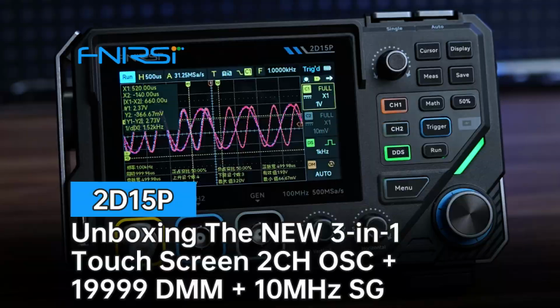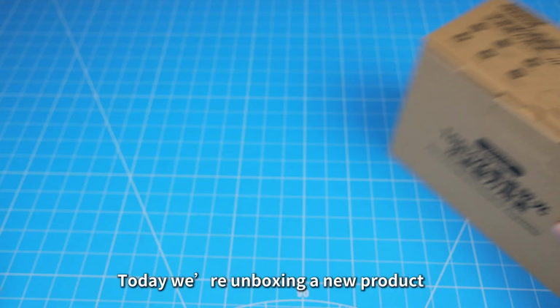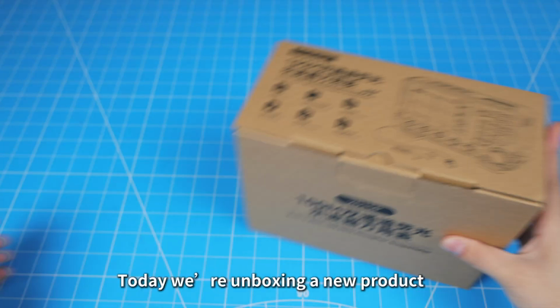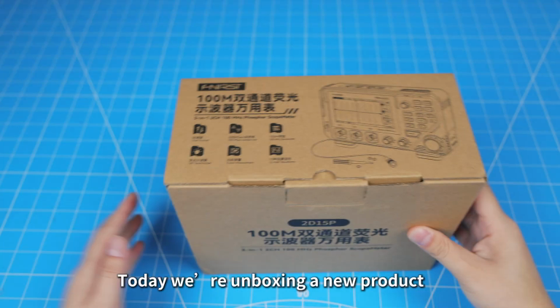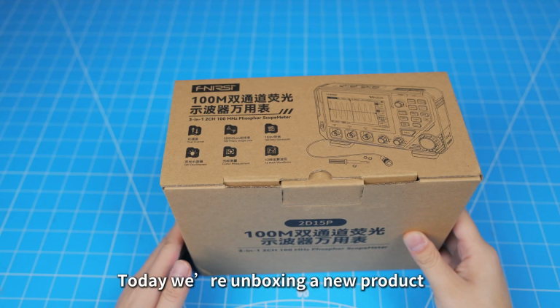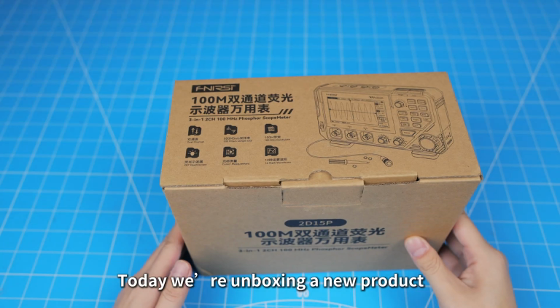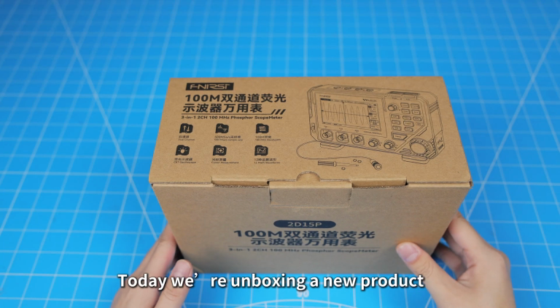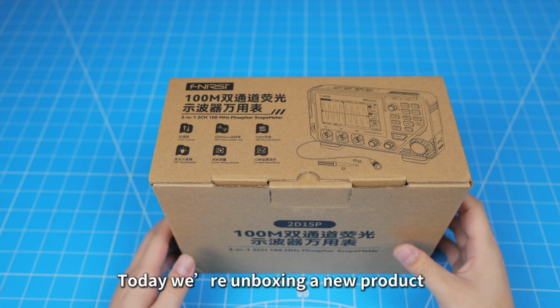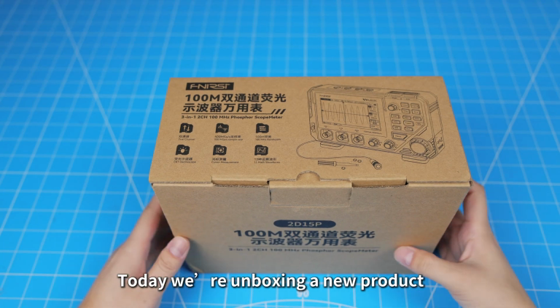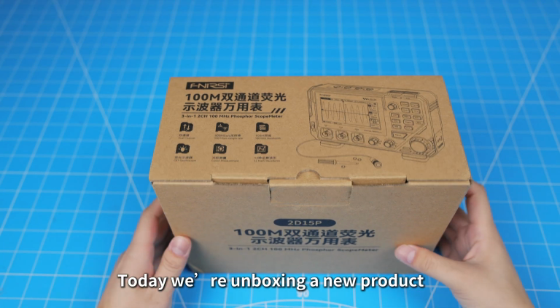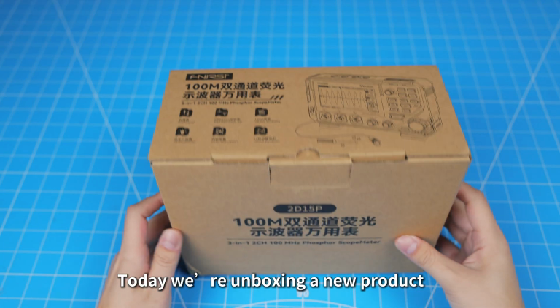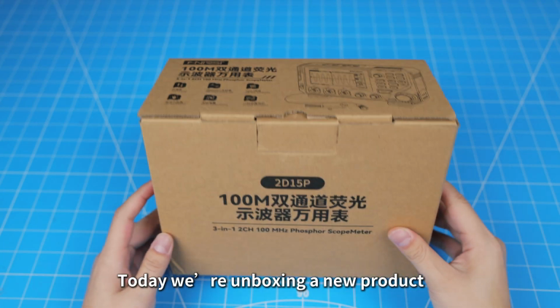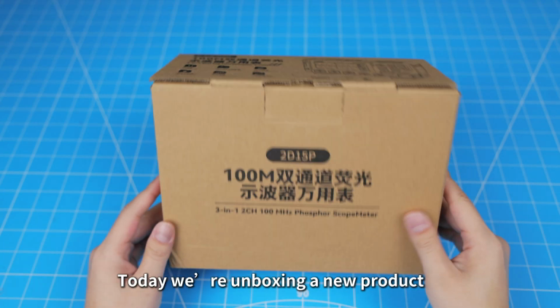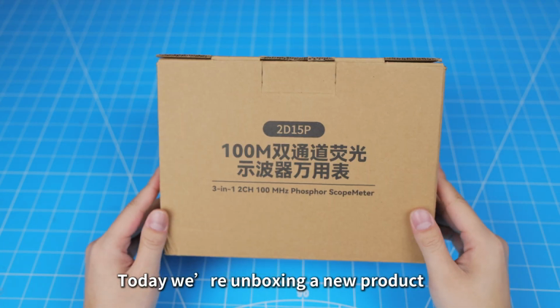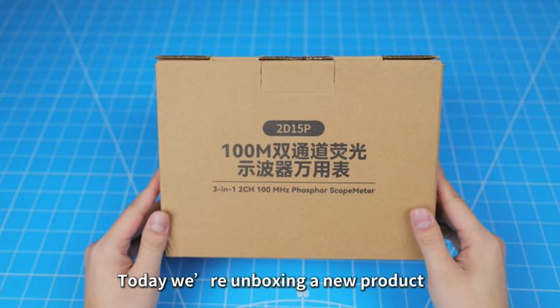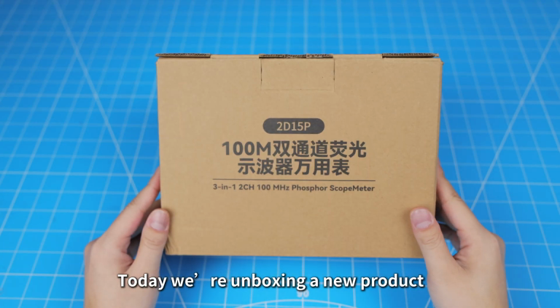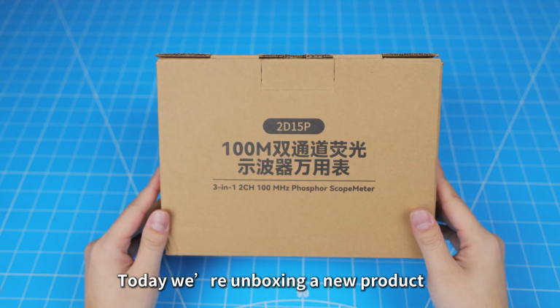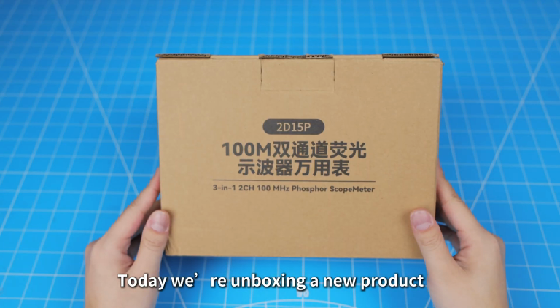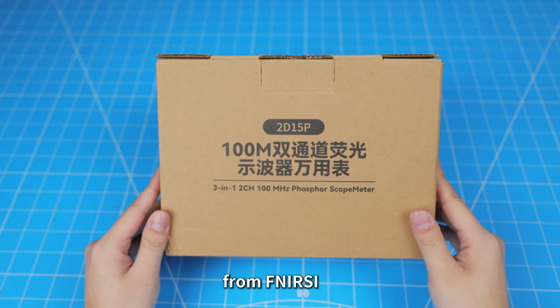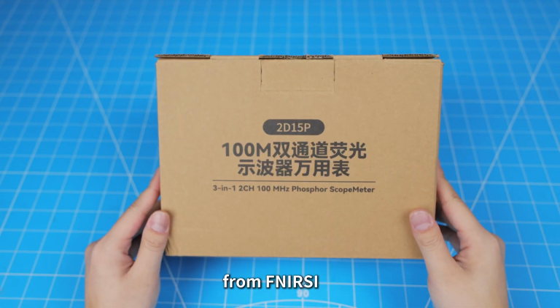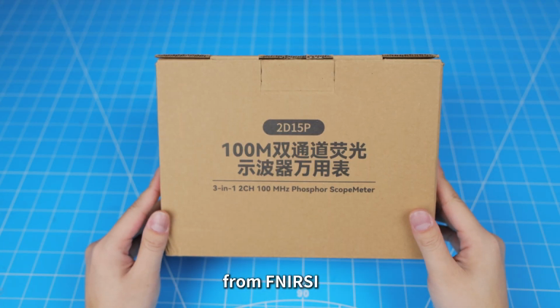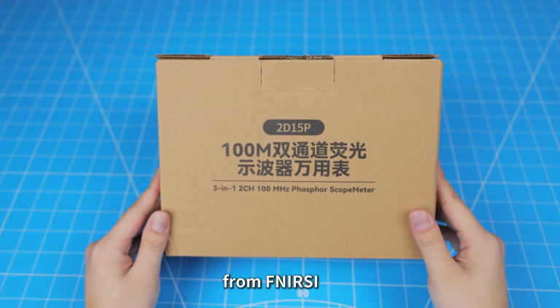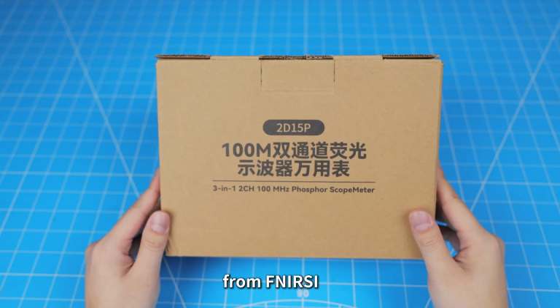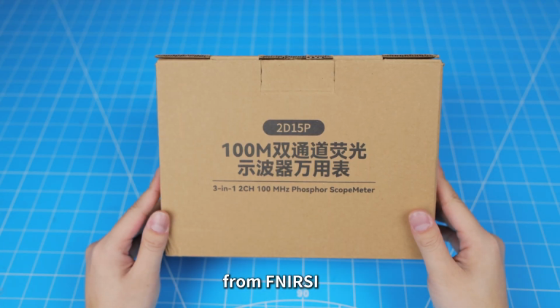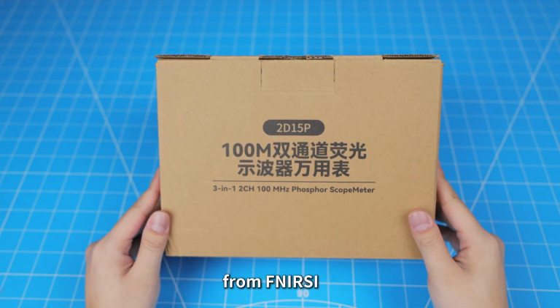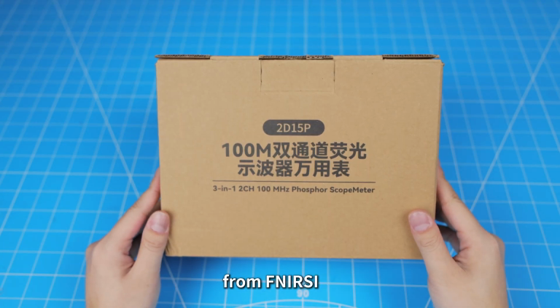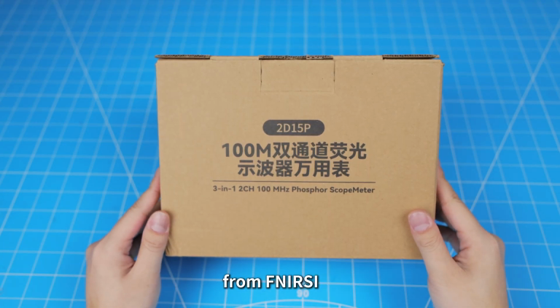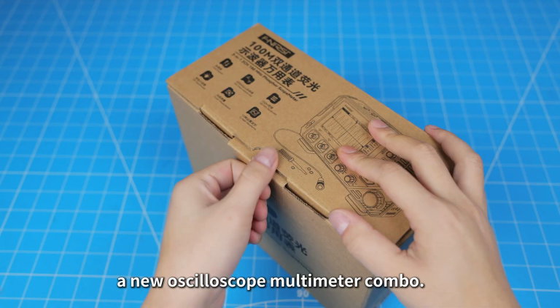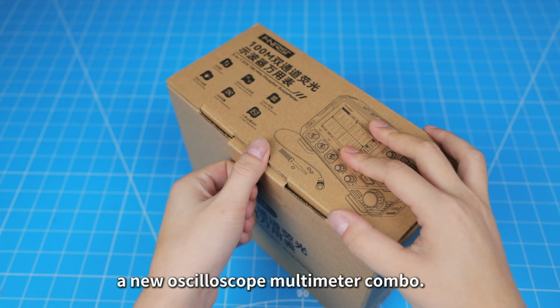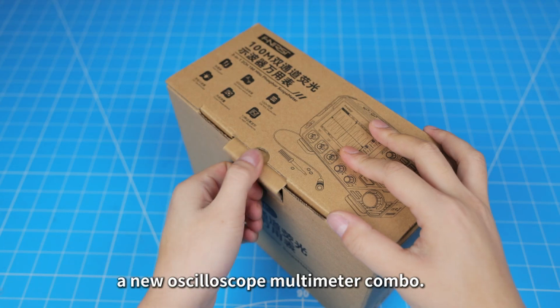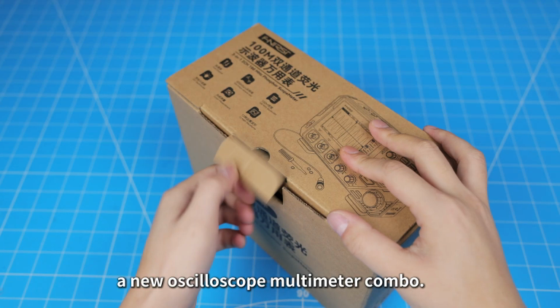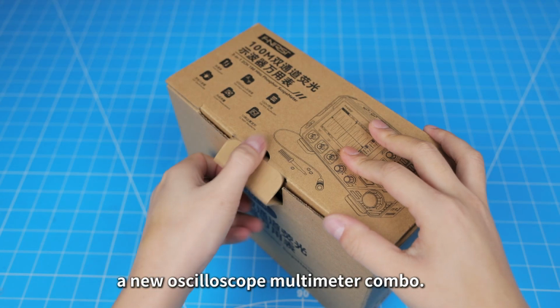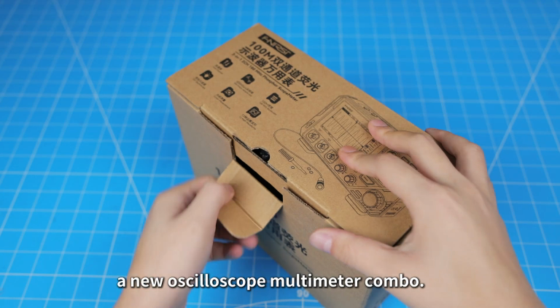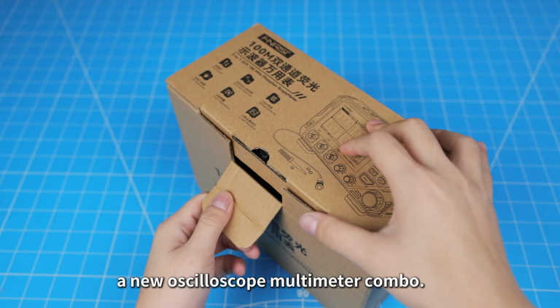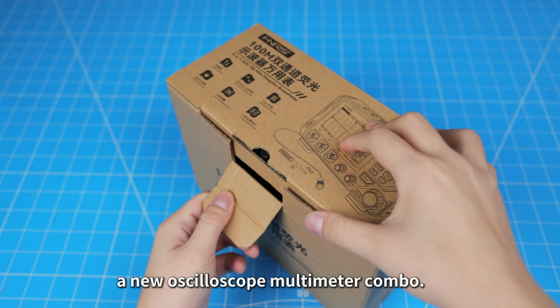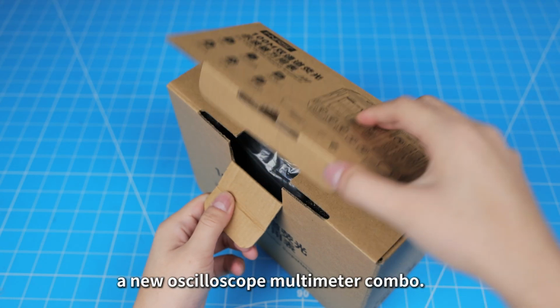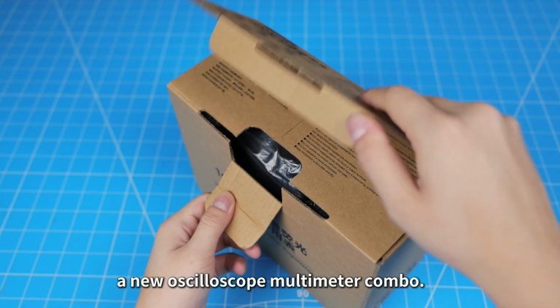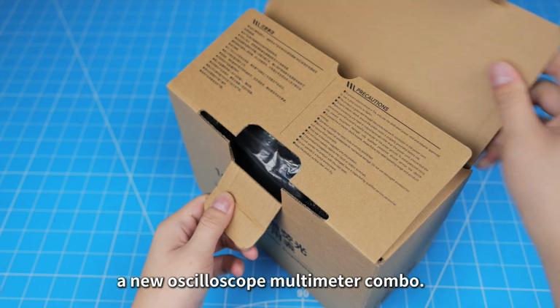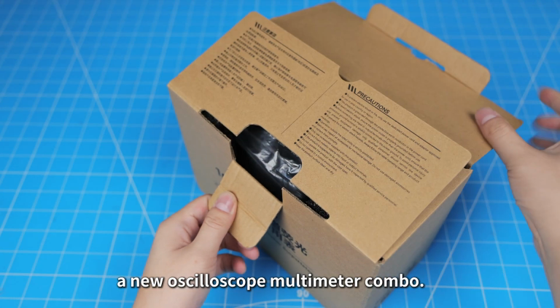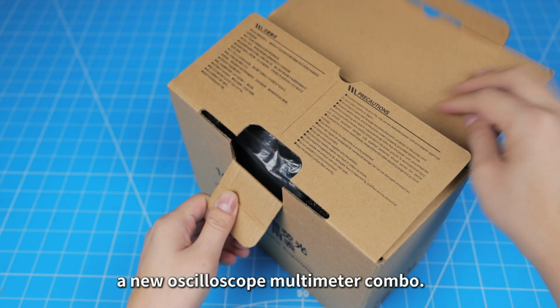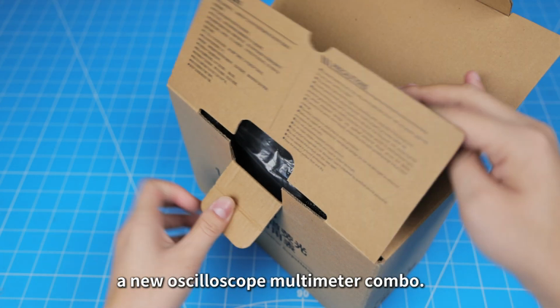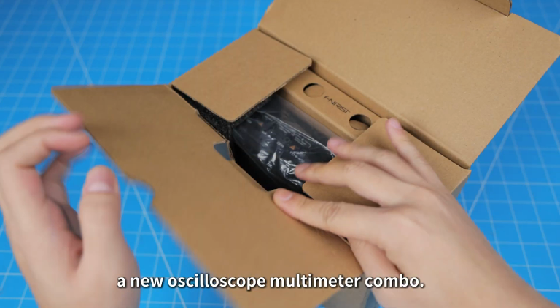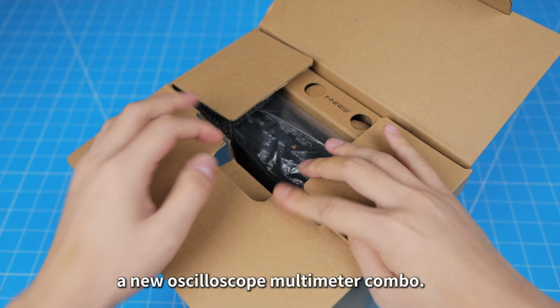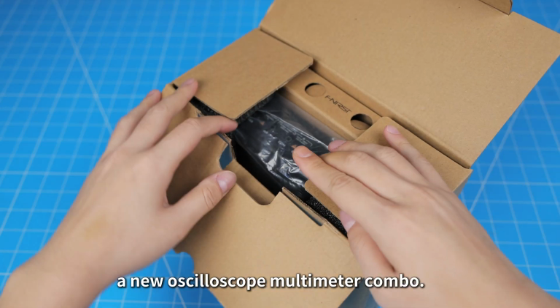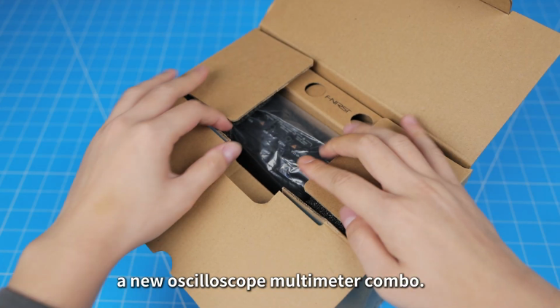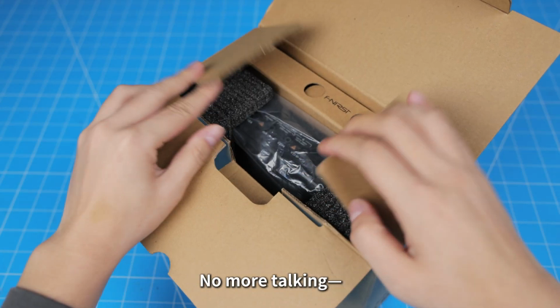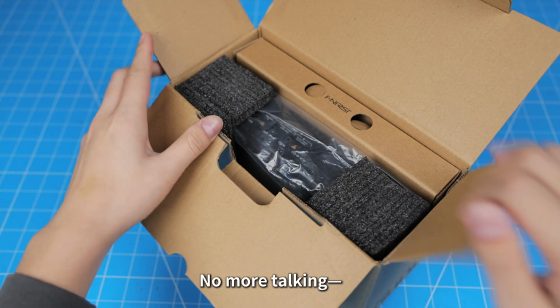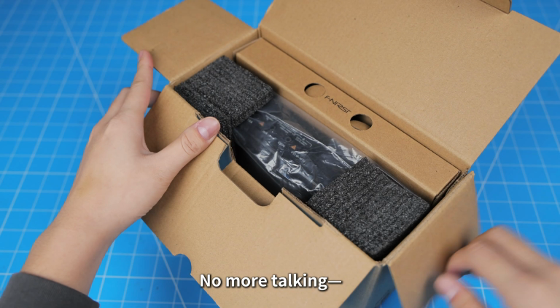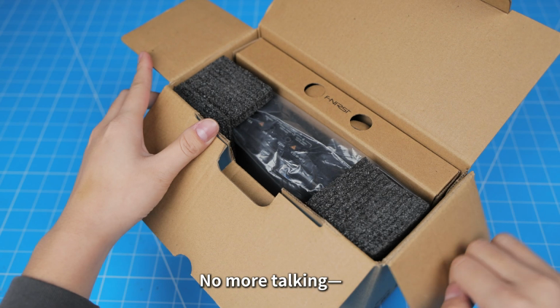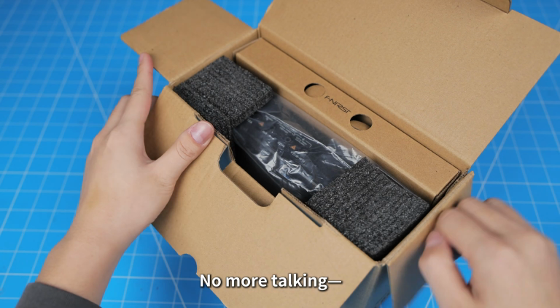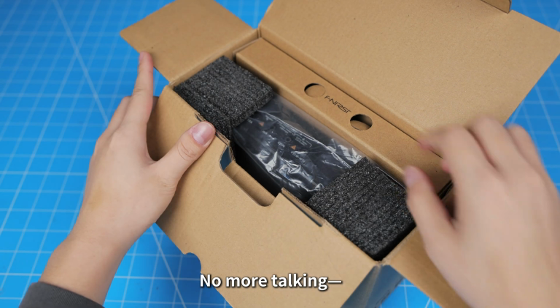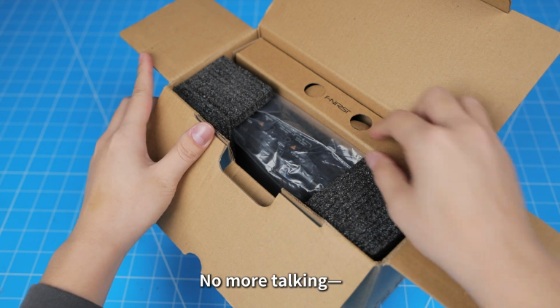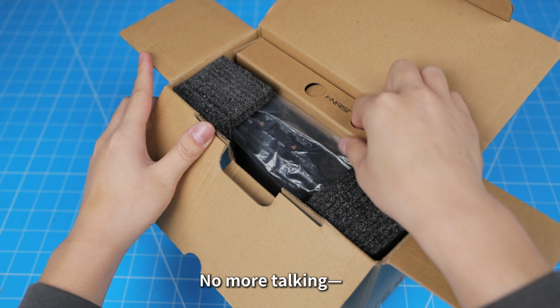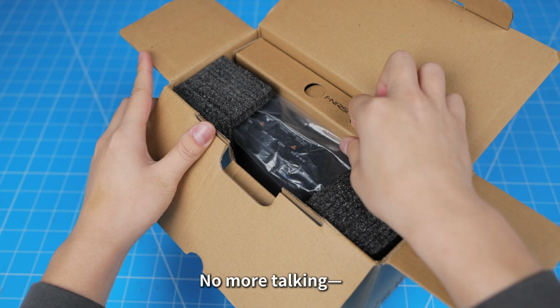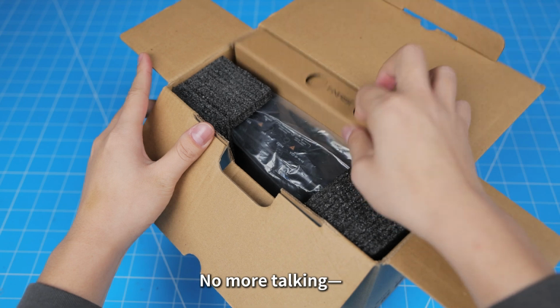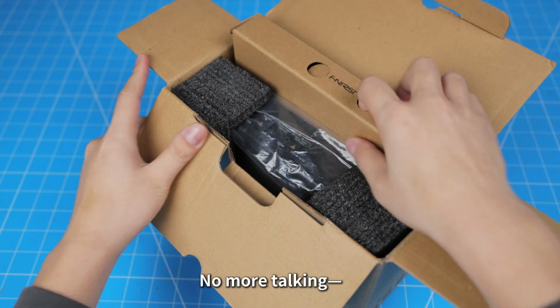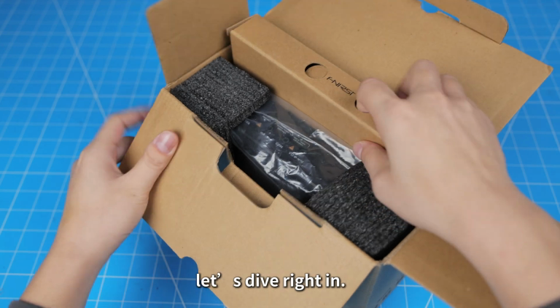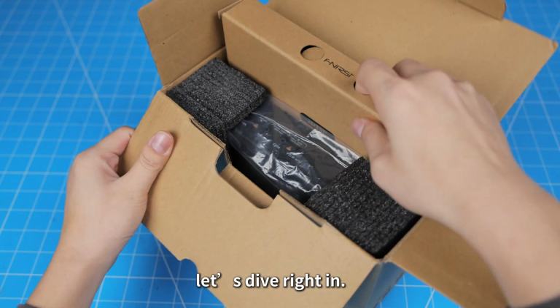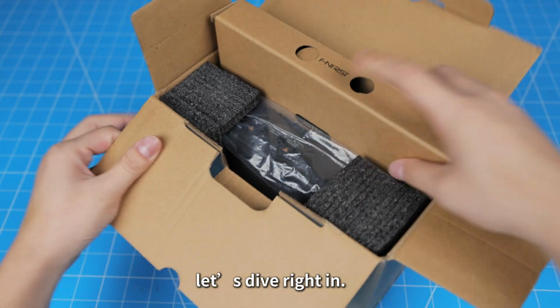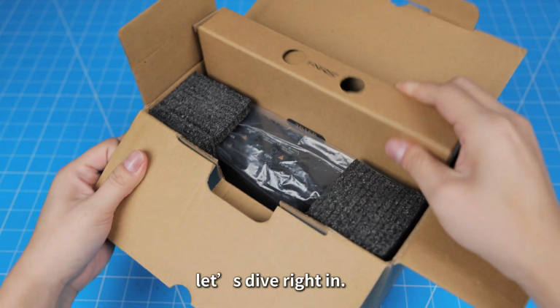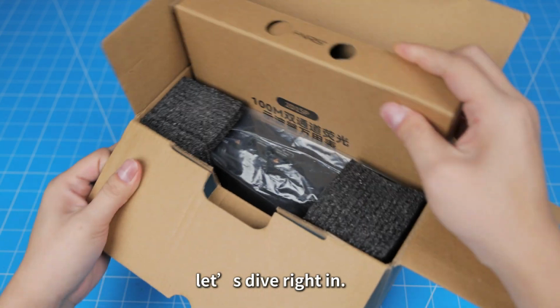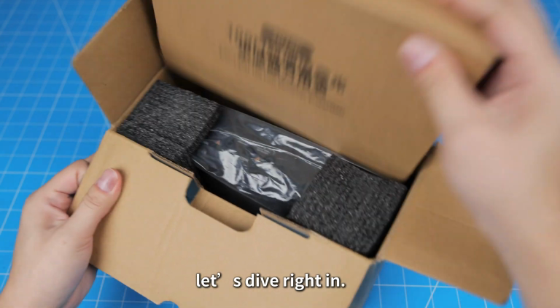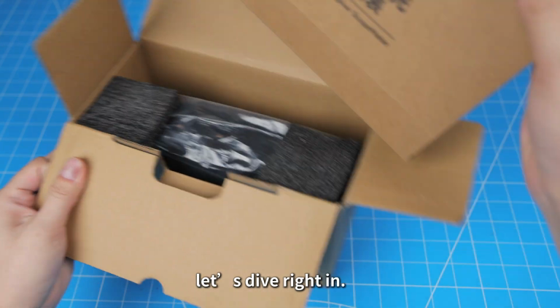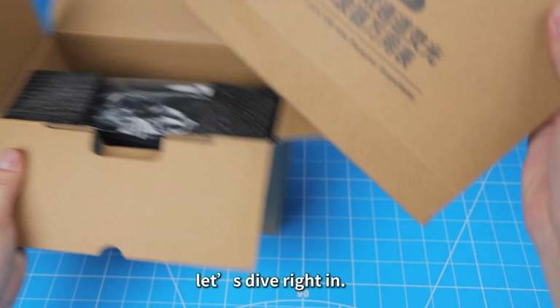Today we are unboxing a new product from Nursi — a new oscilloscope multimeter combo. No more talking, let's dive right in.